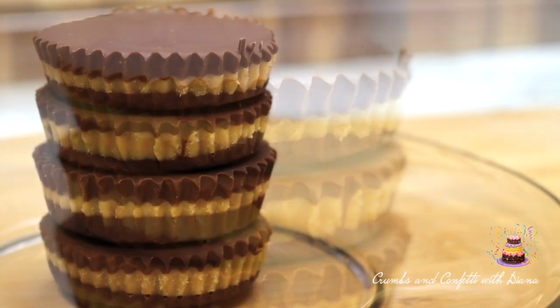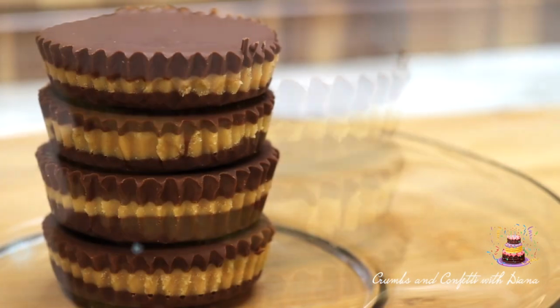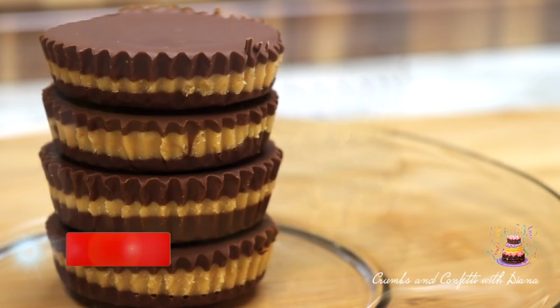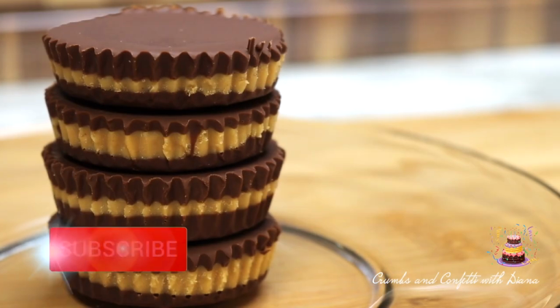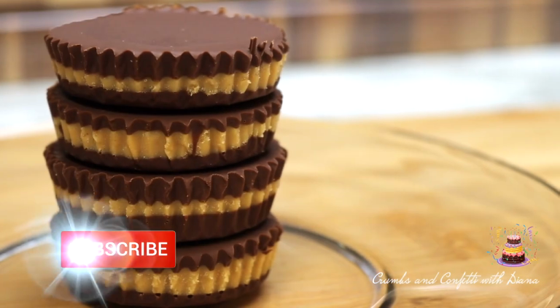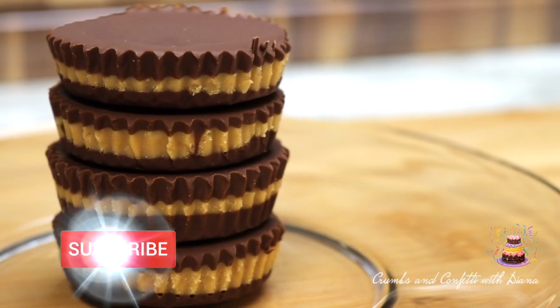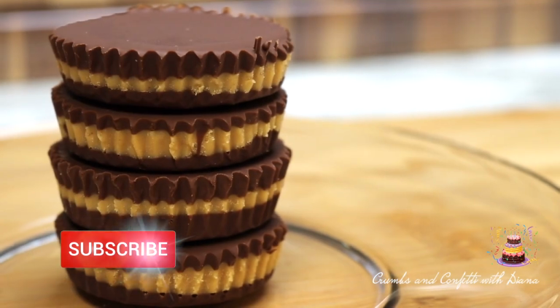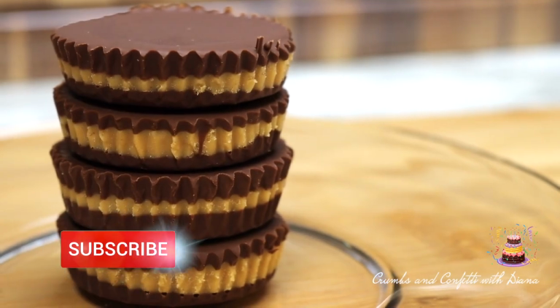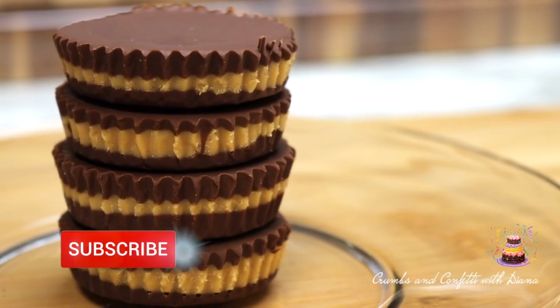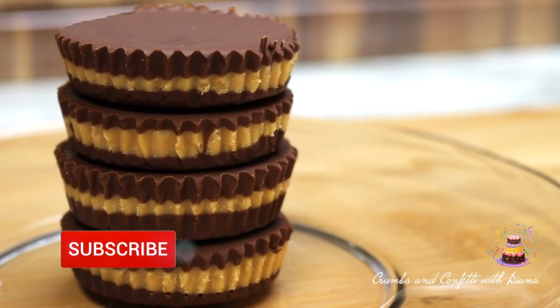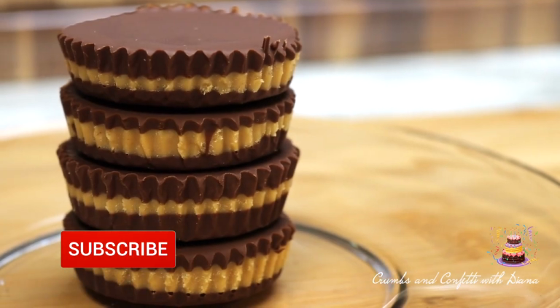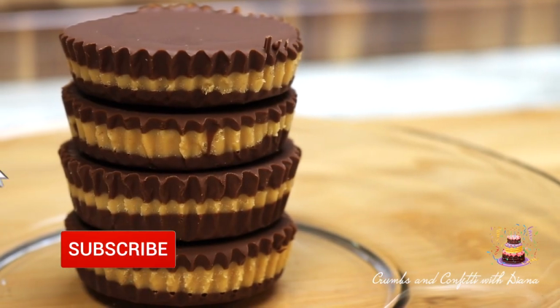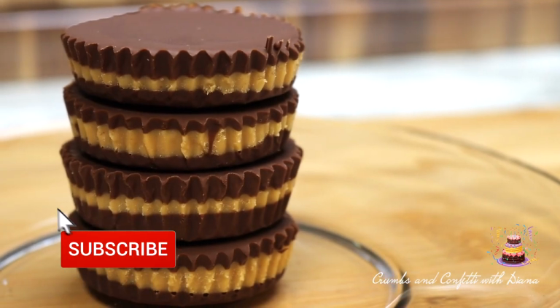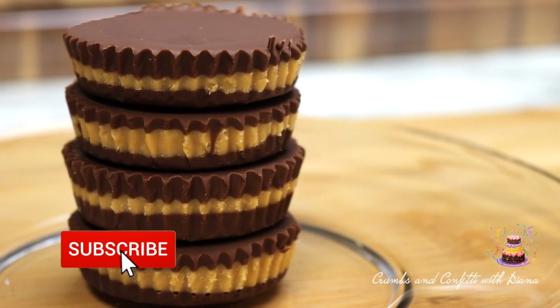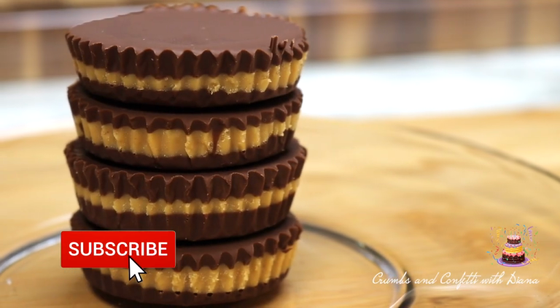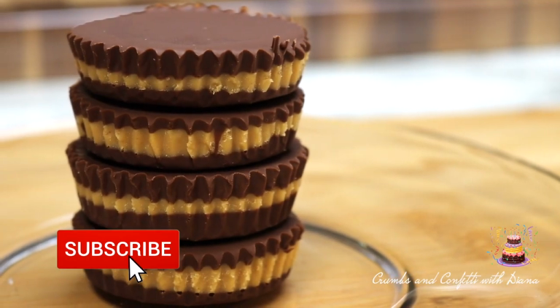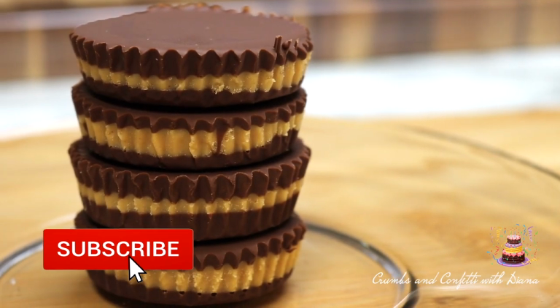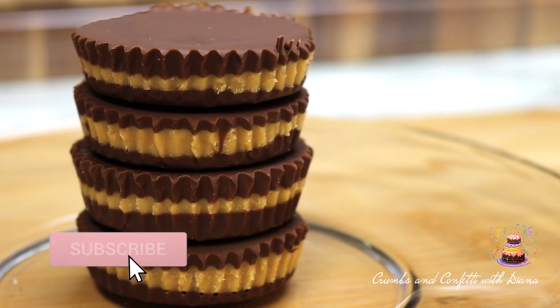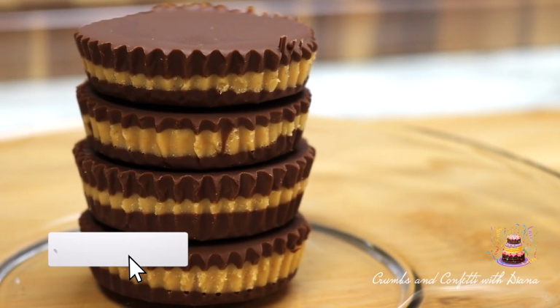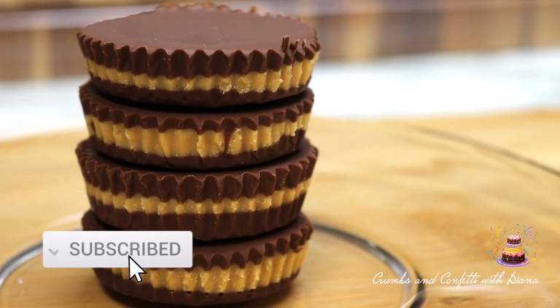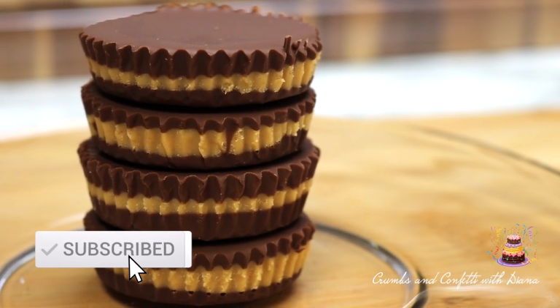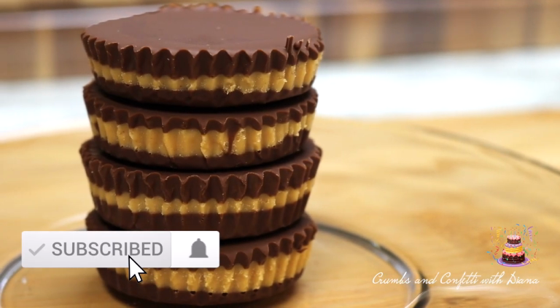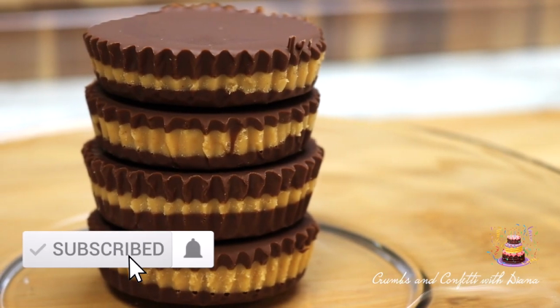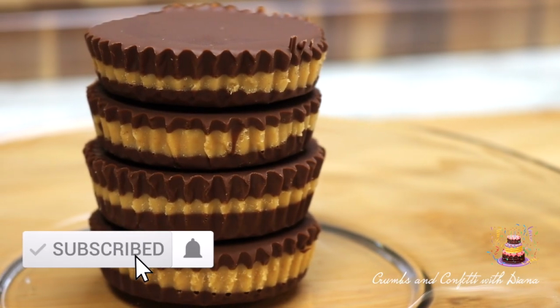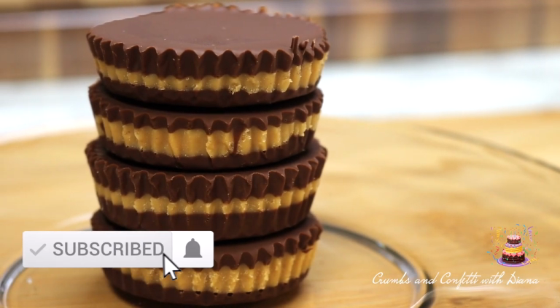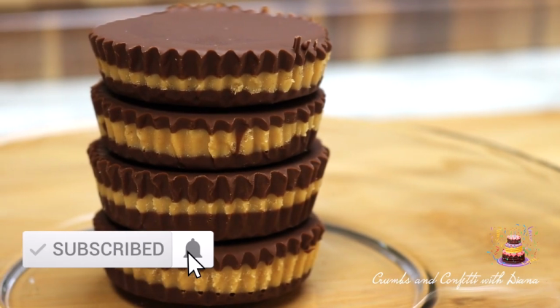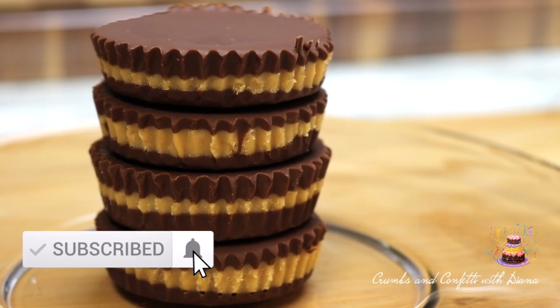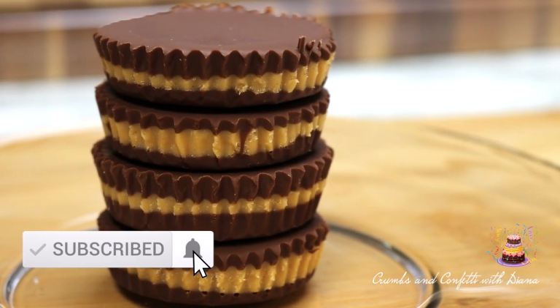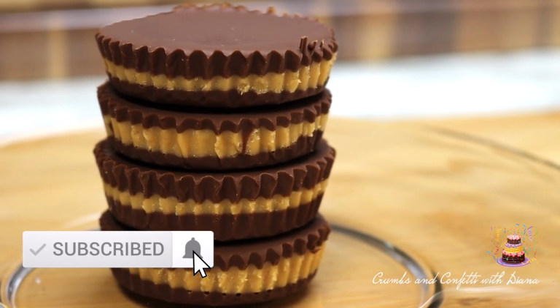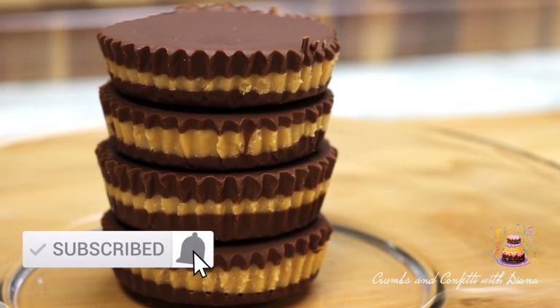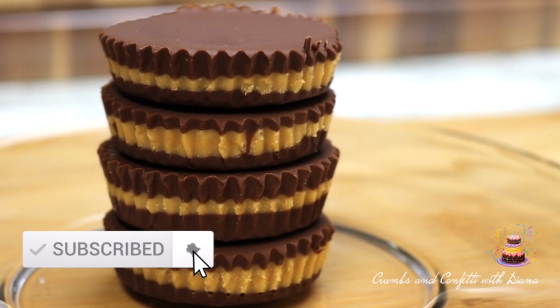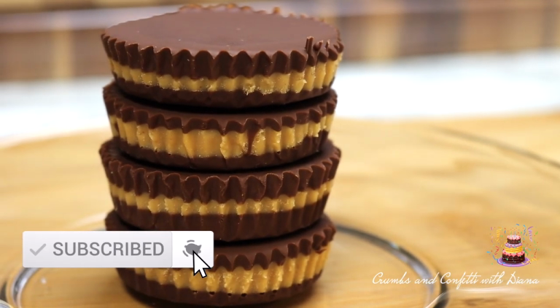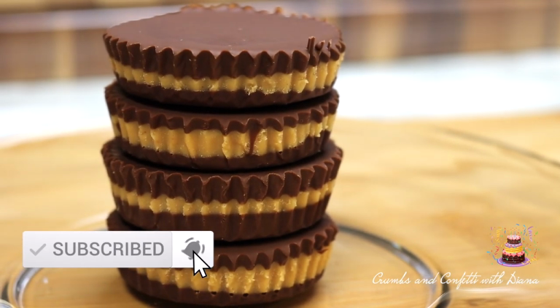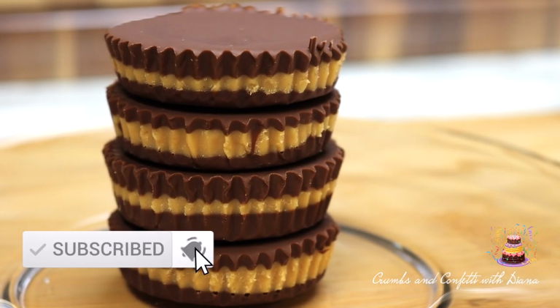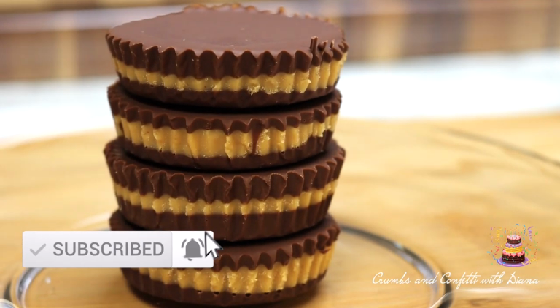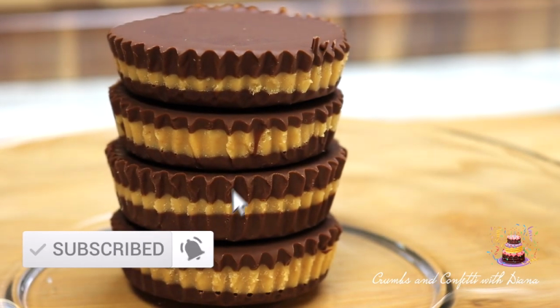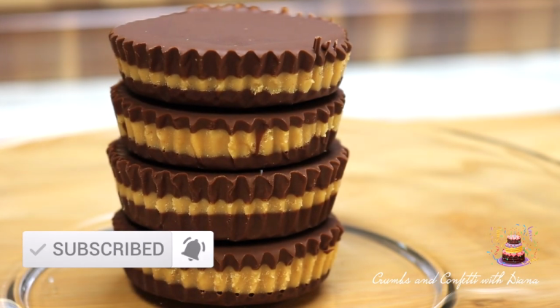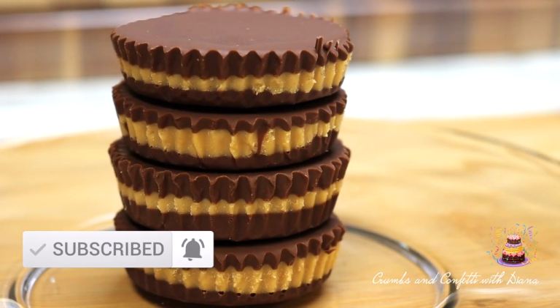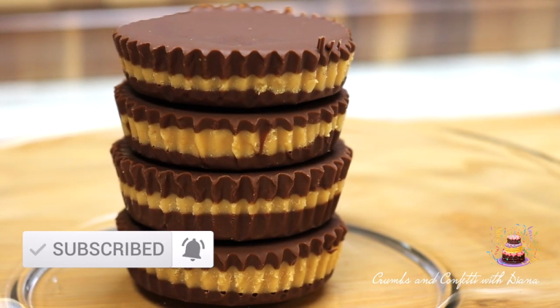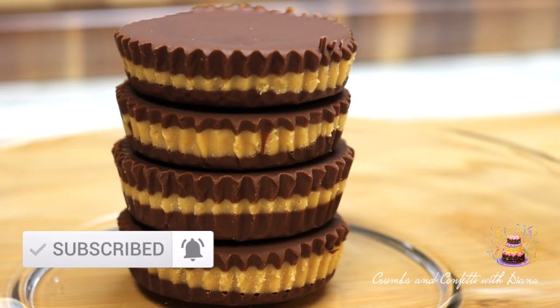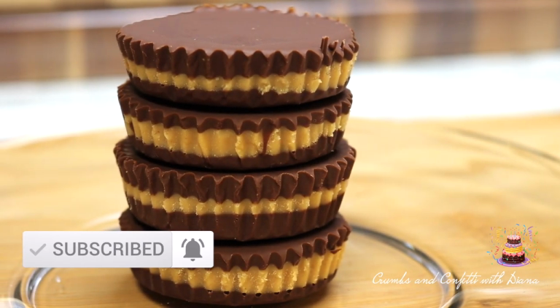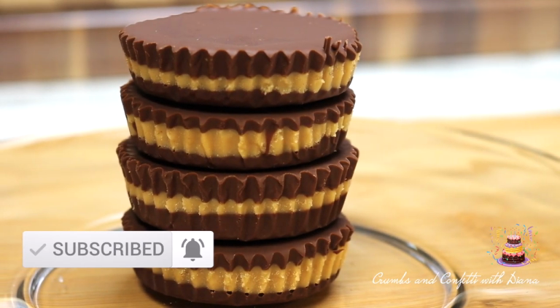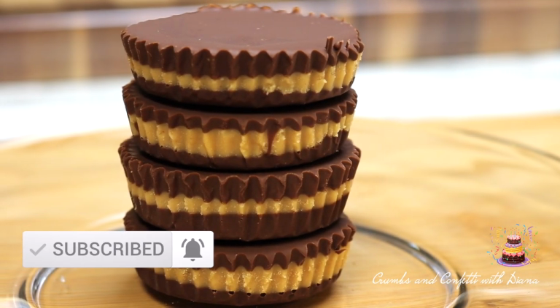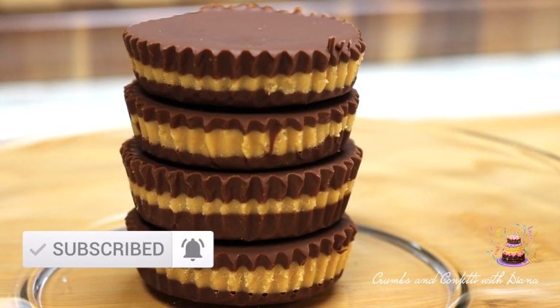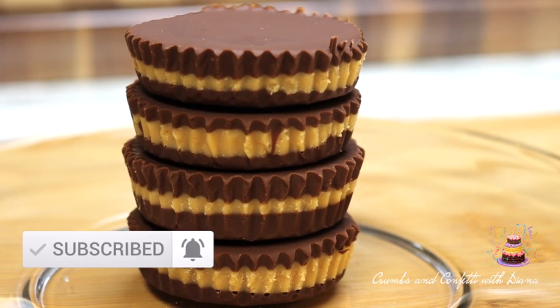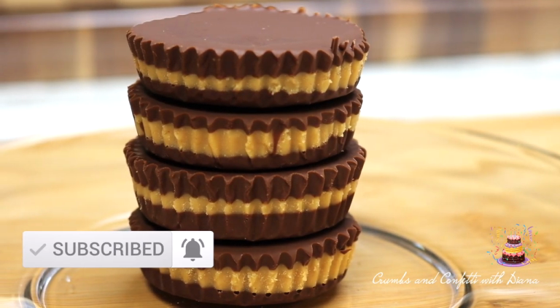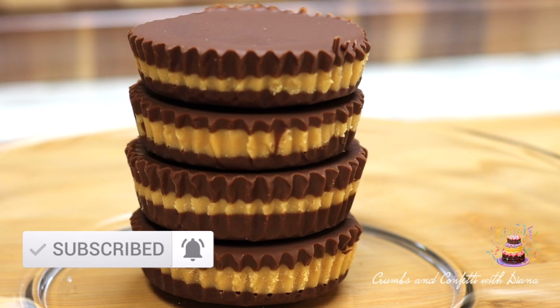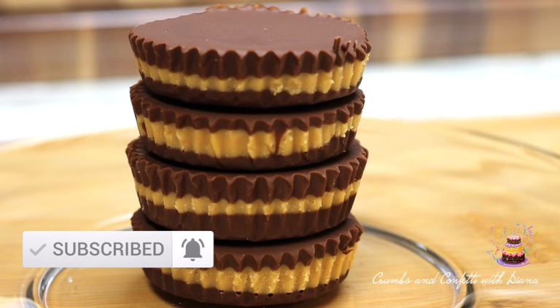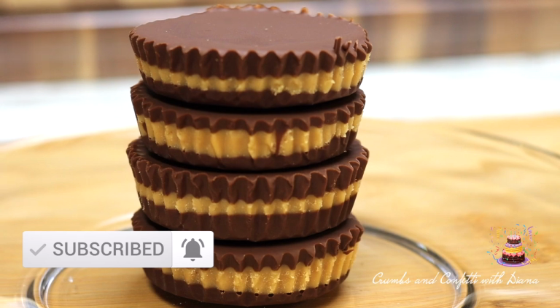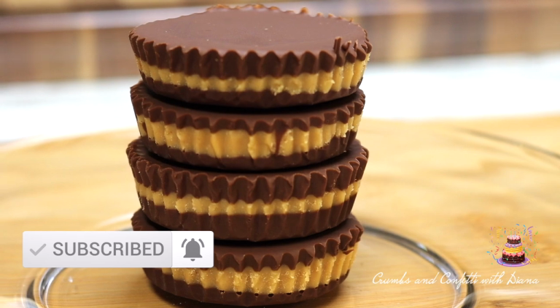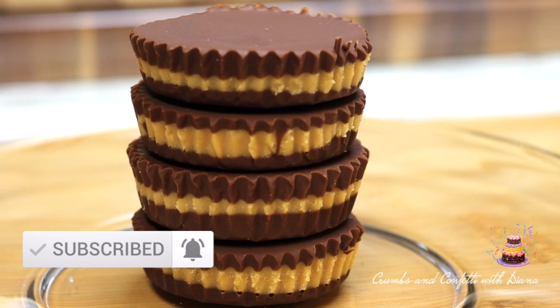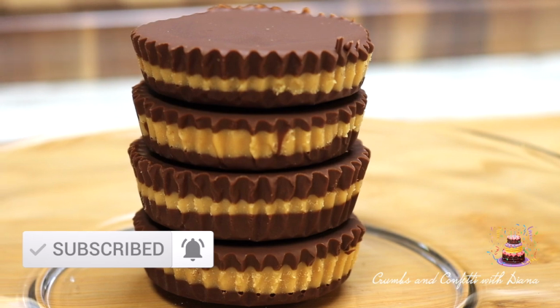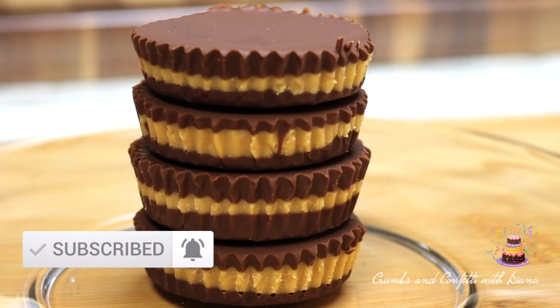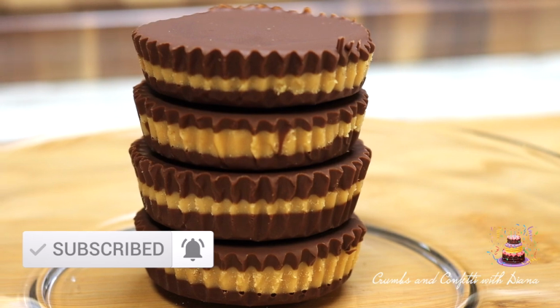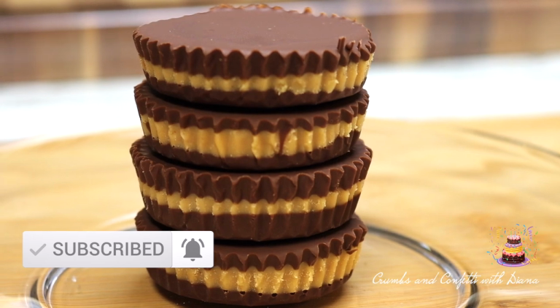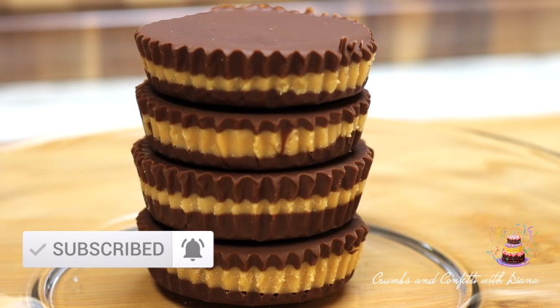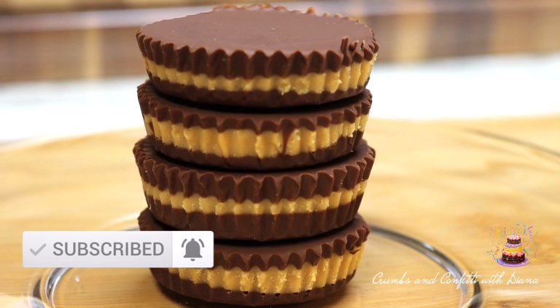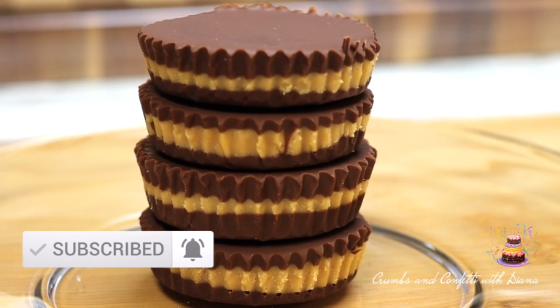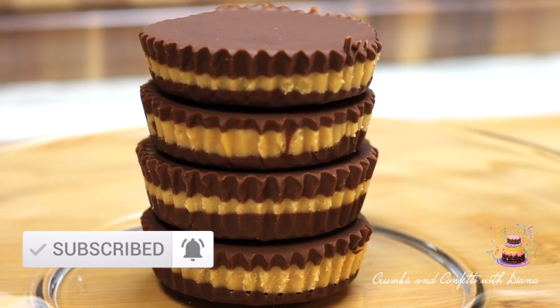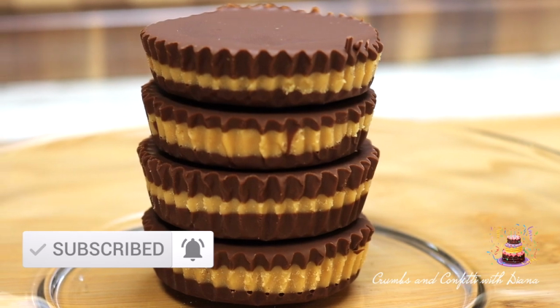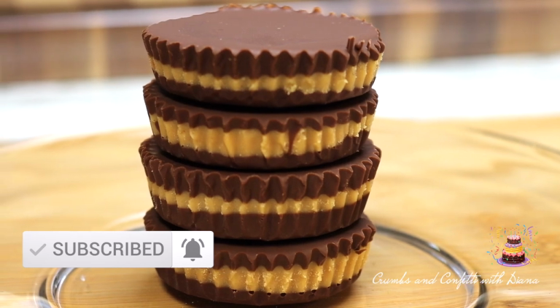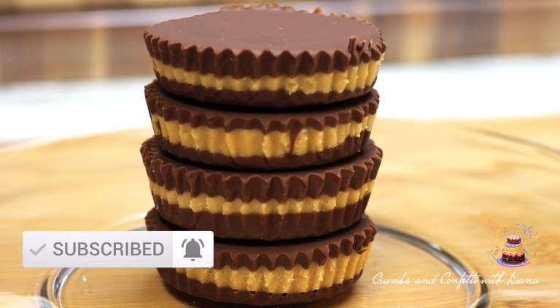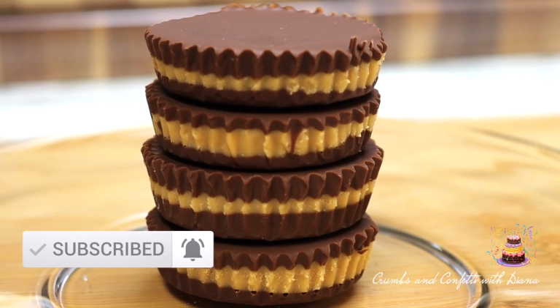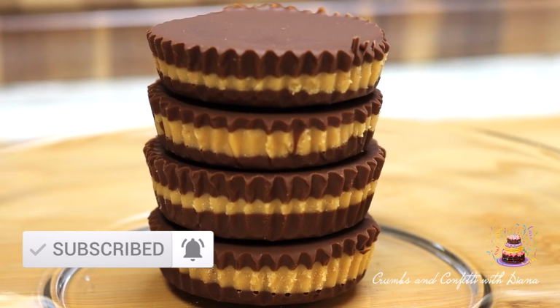While you're here, don't forget to subscribe and hit that like button and notification bell to be notified of new recipes first.